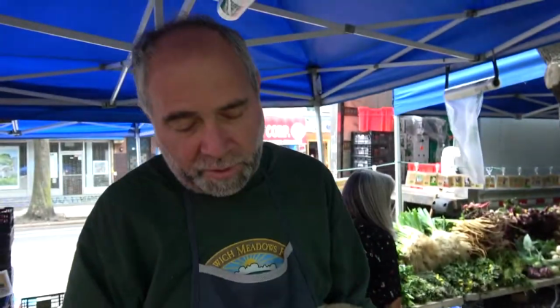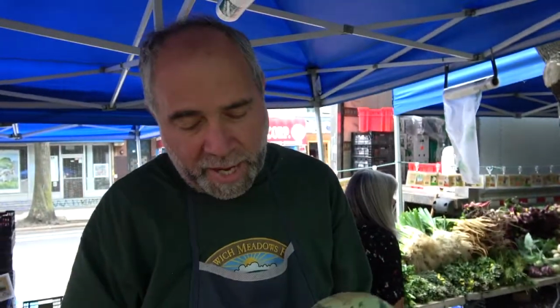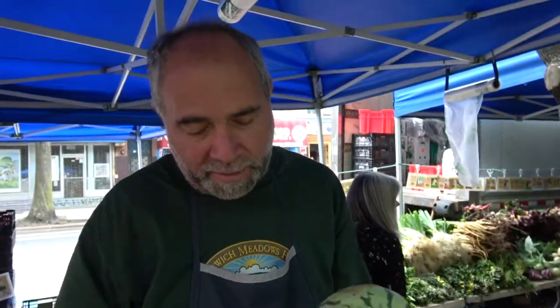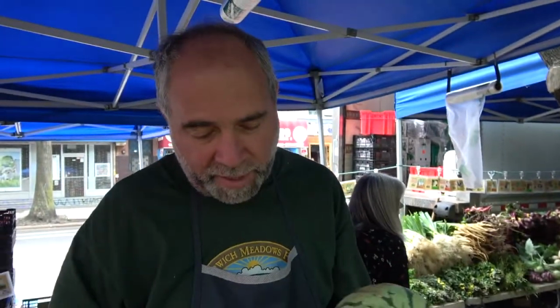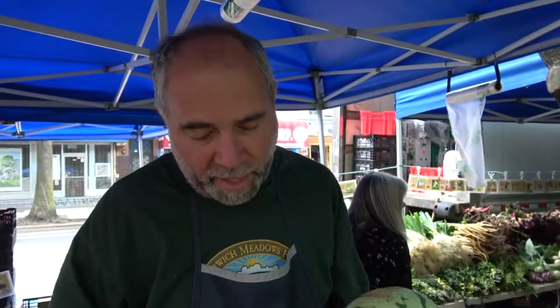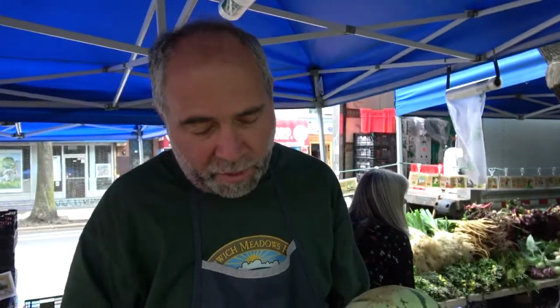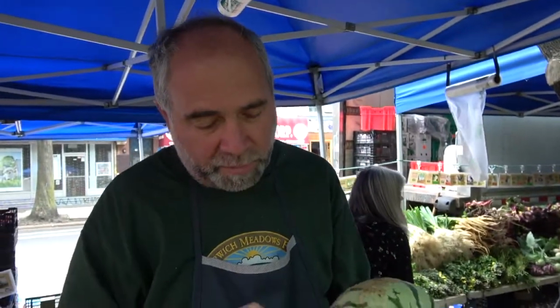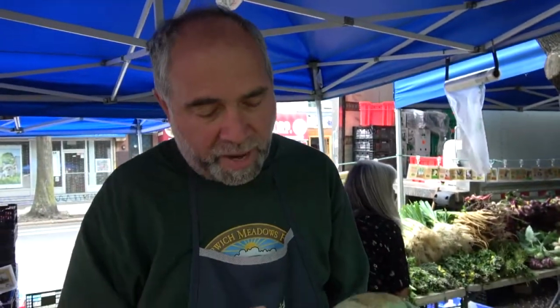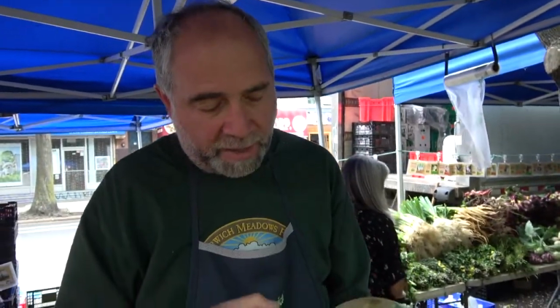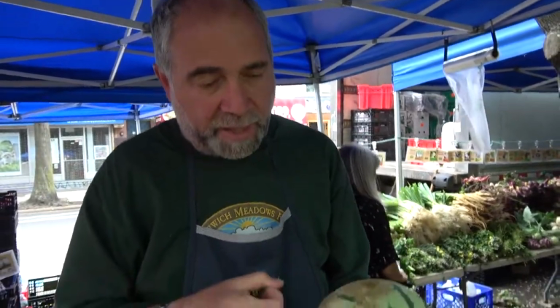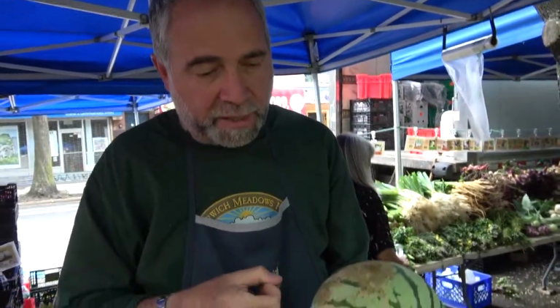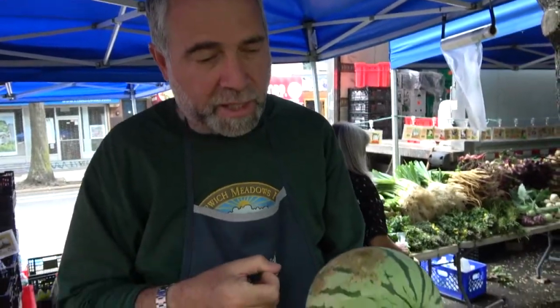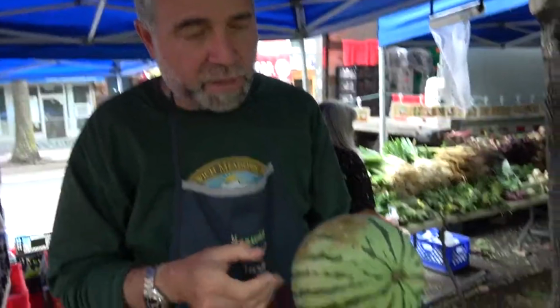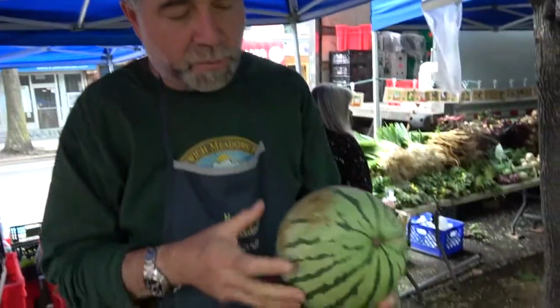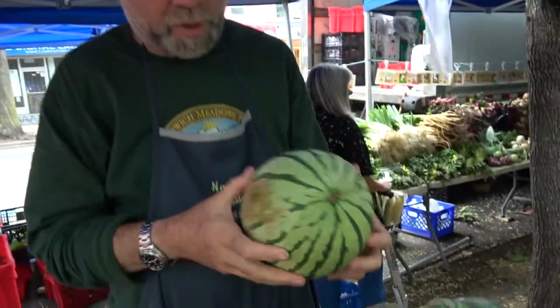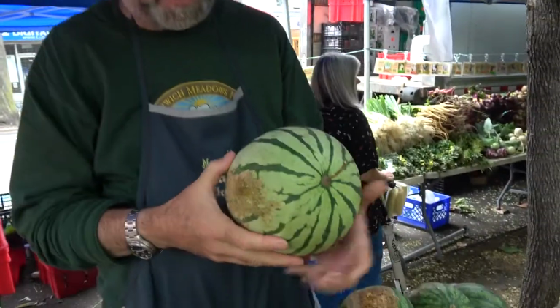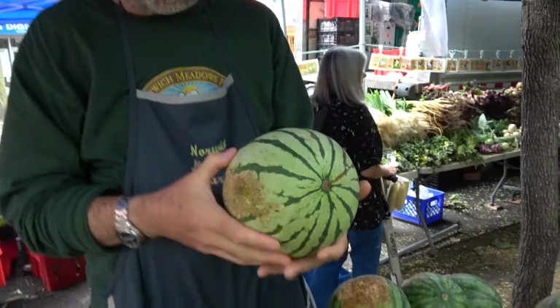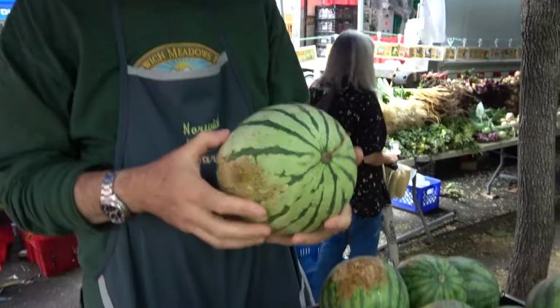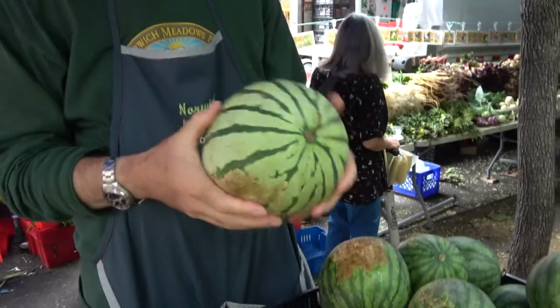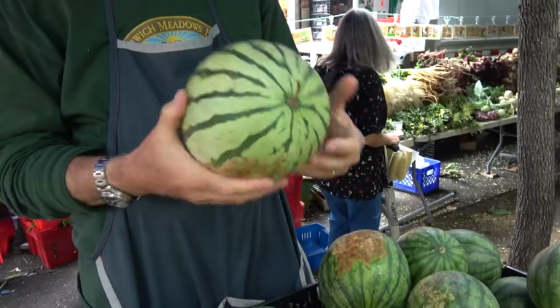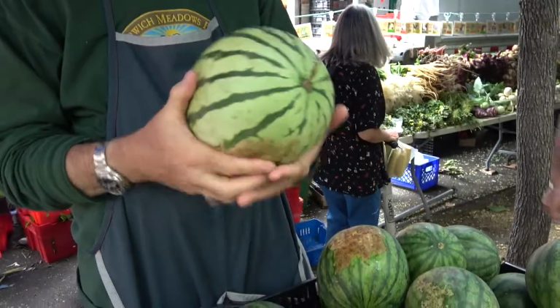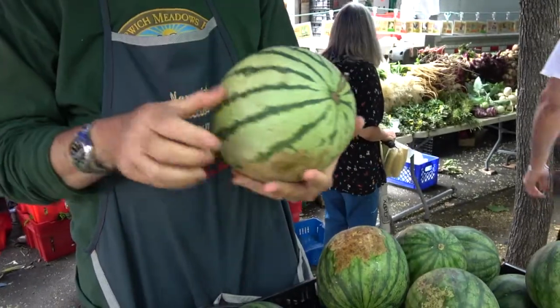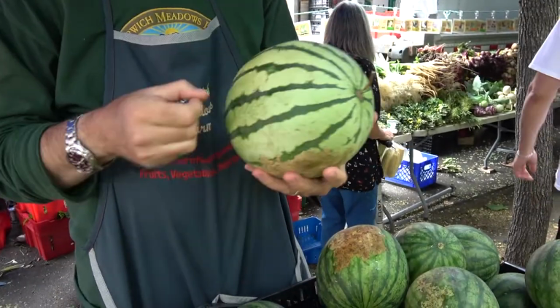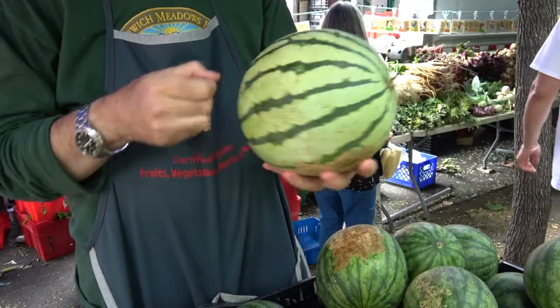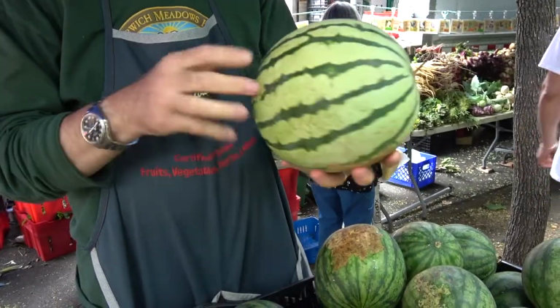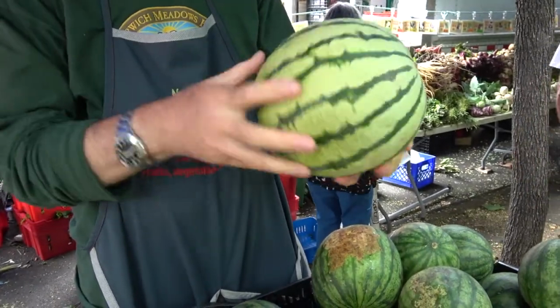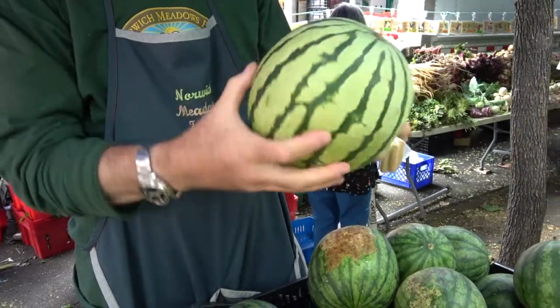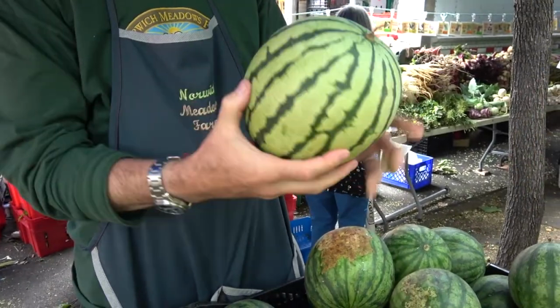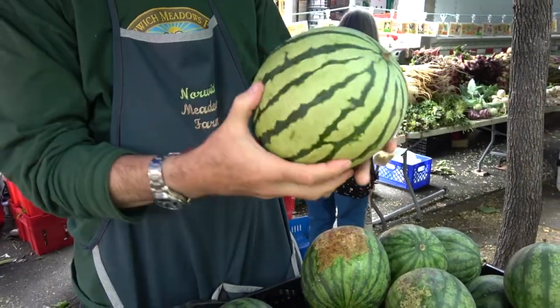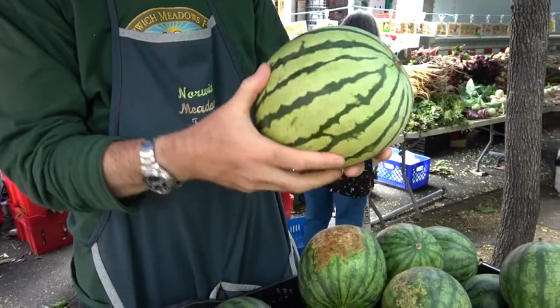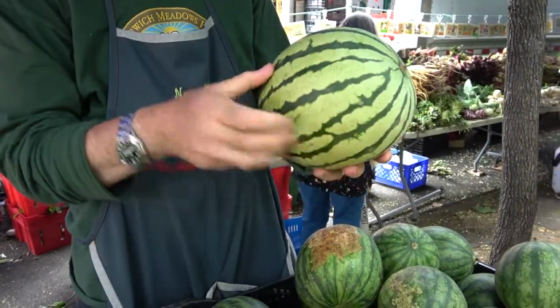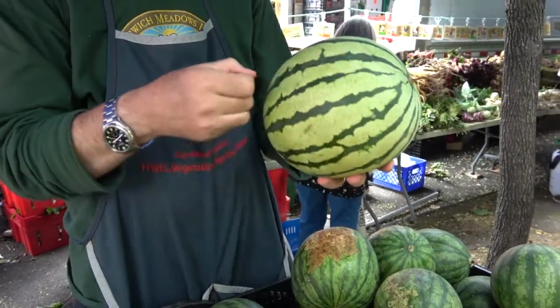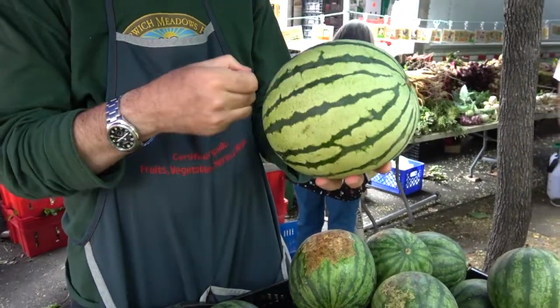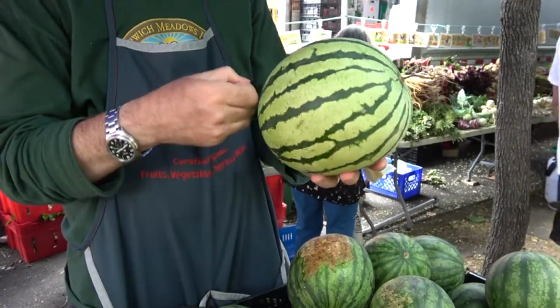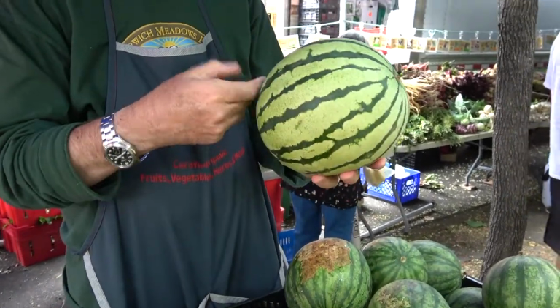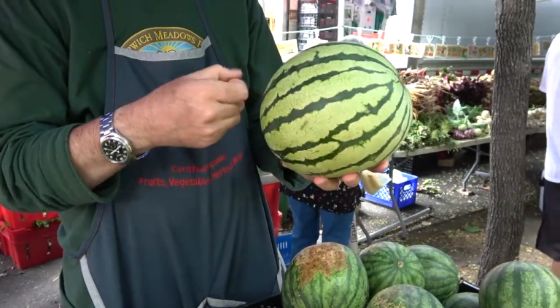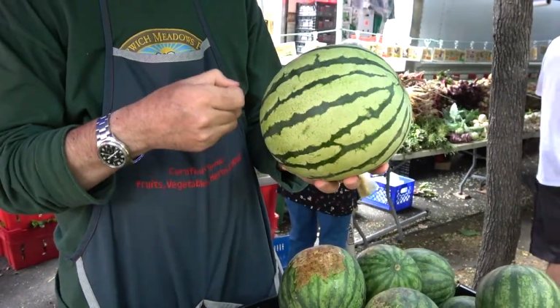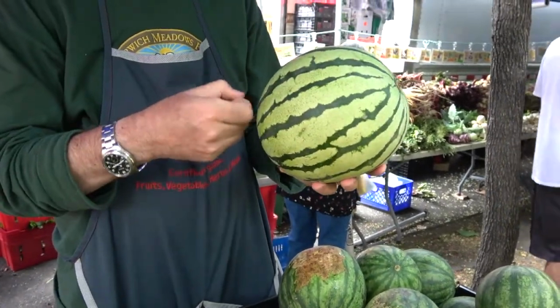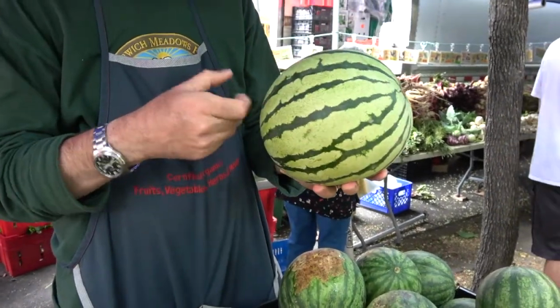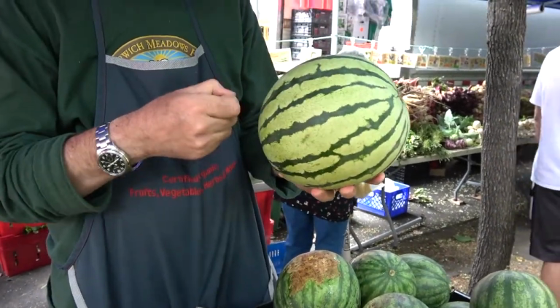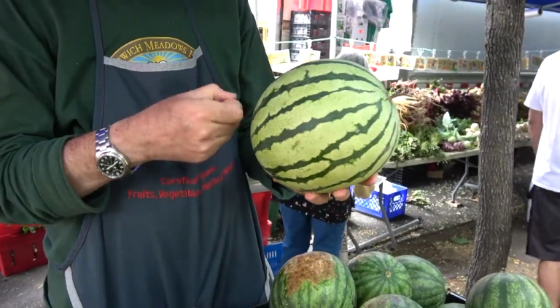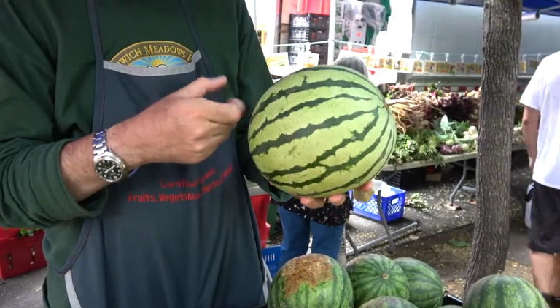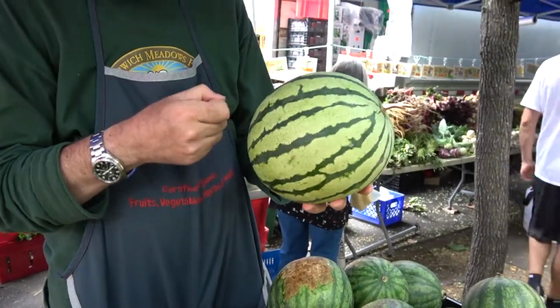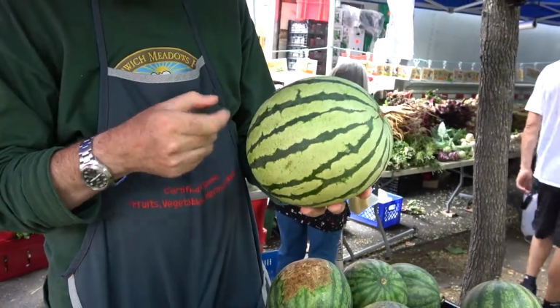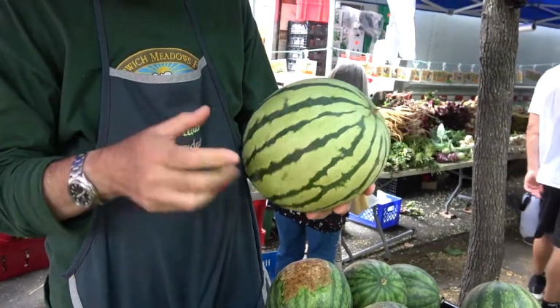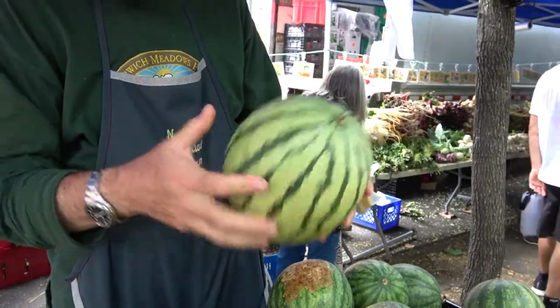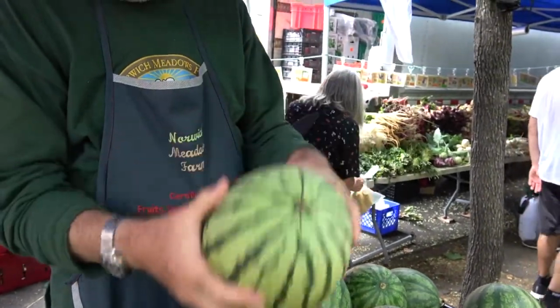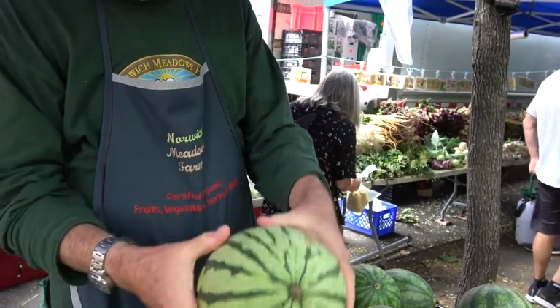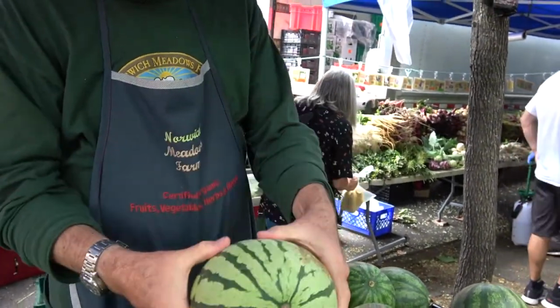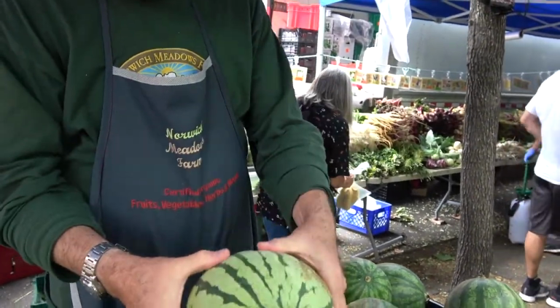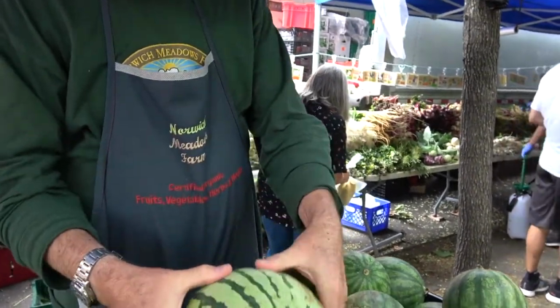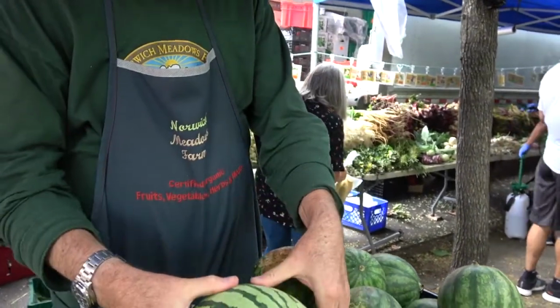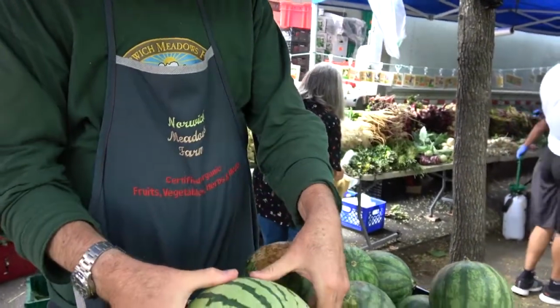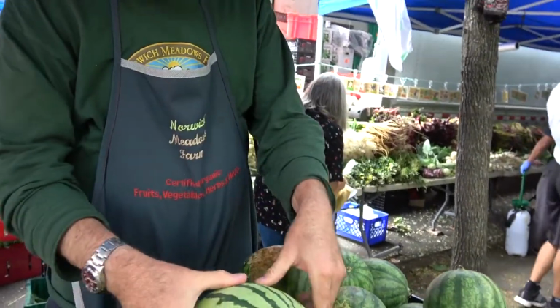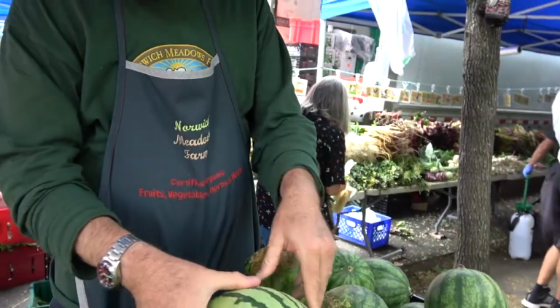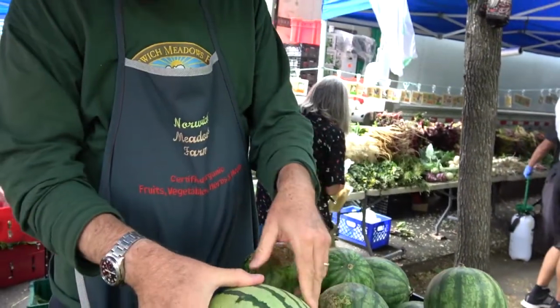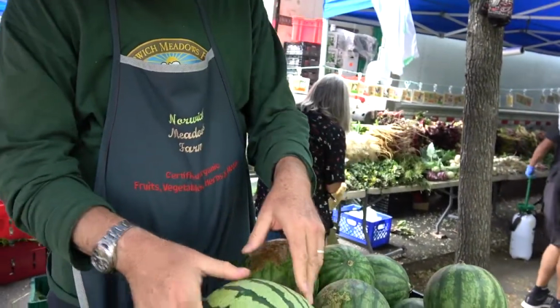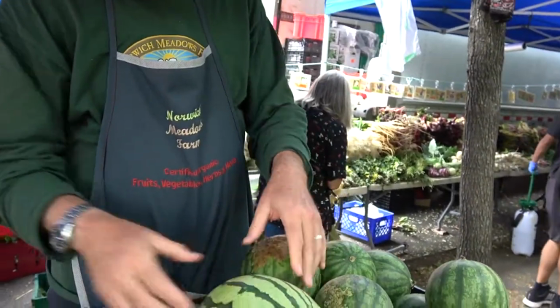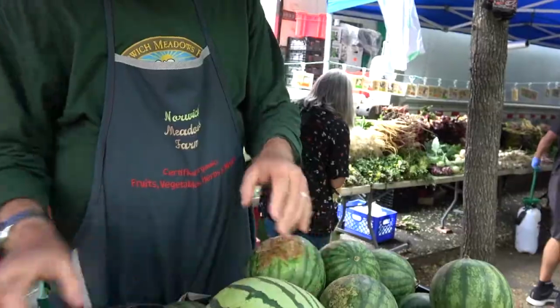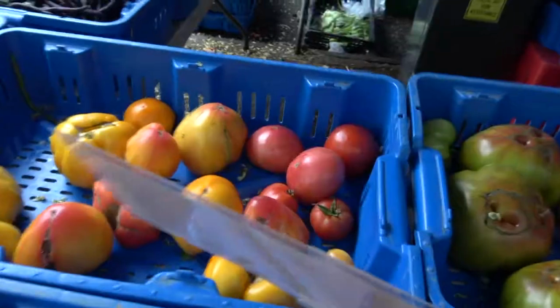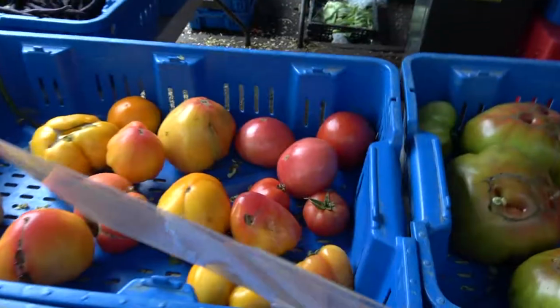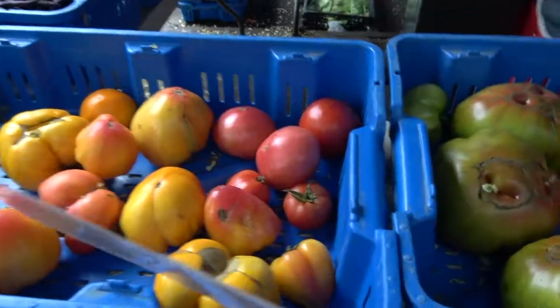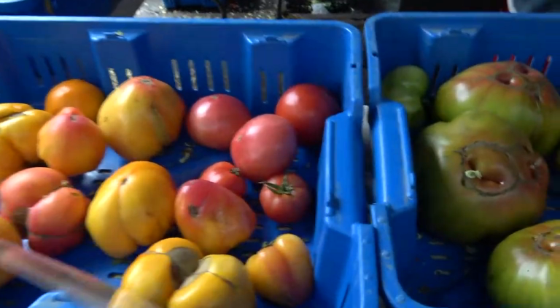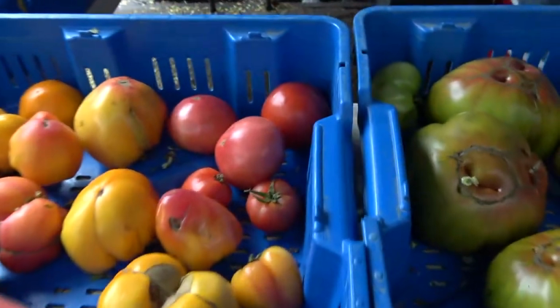So that yellow spot thing doesn't work all the time. This is a yellow-fleshed watermelon.